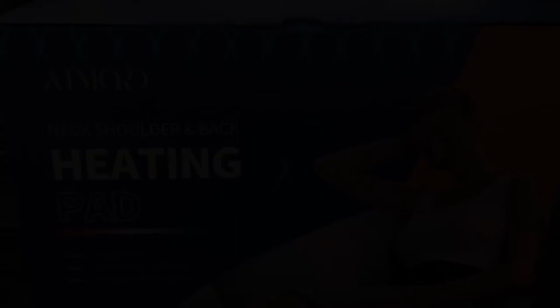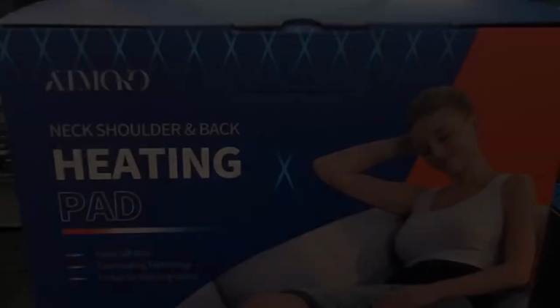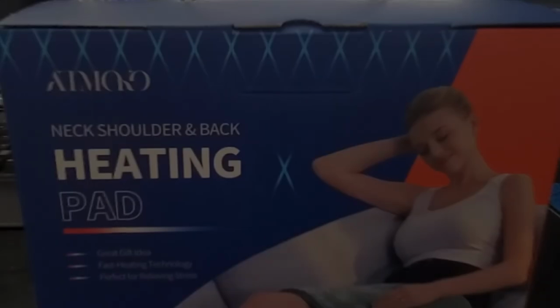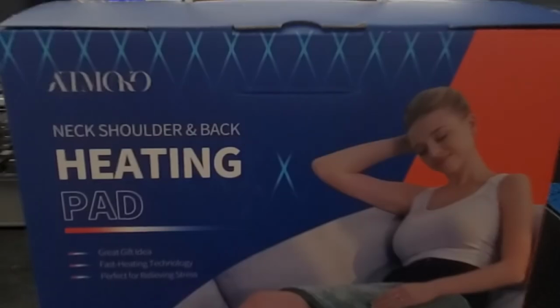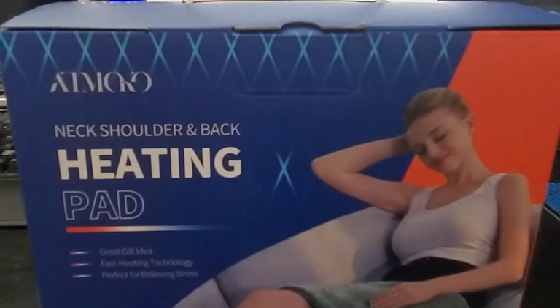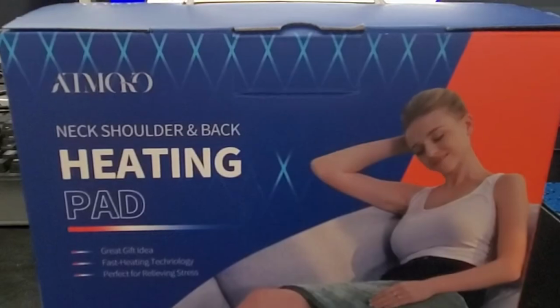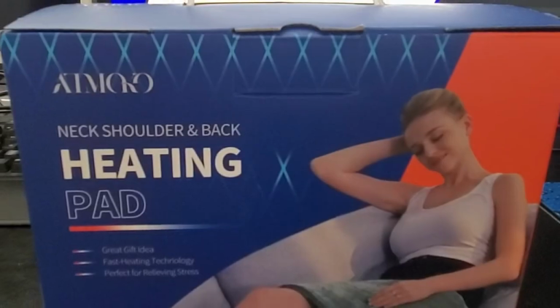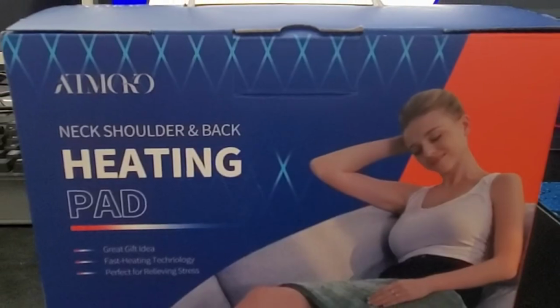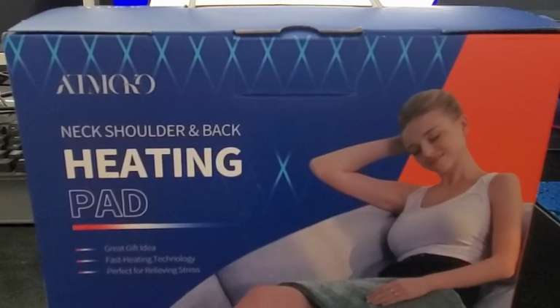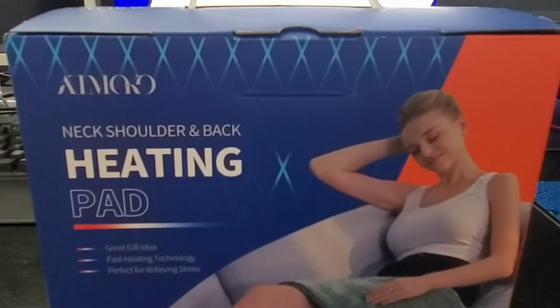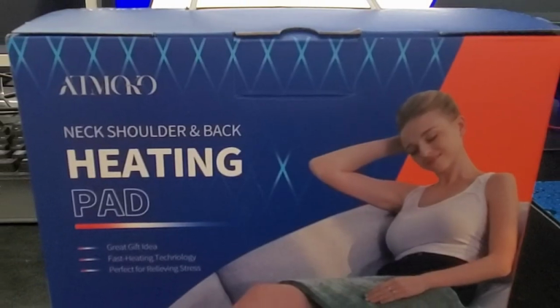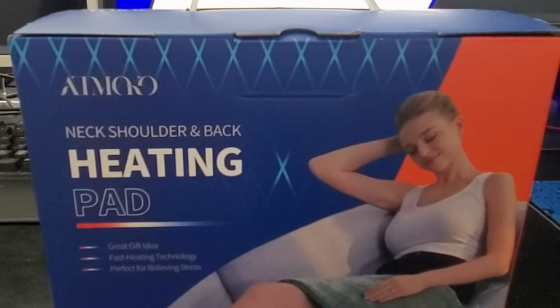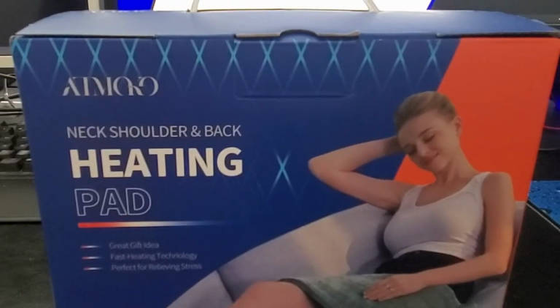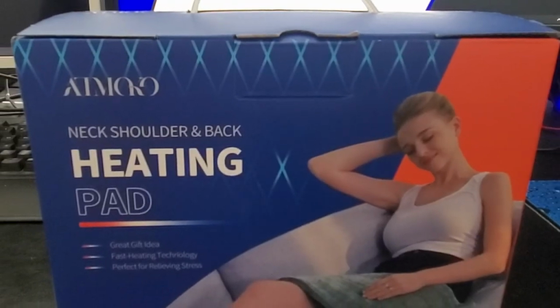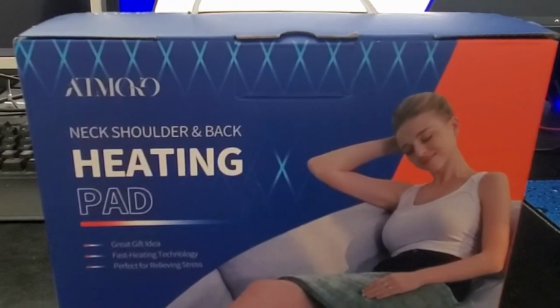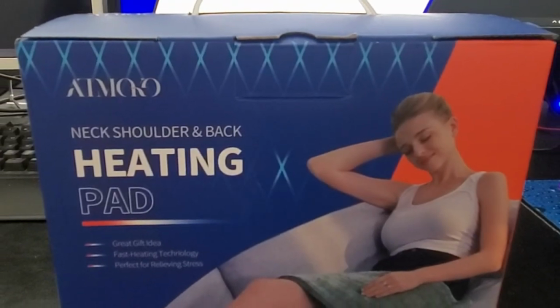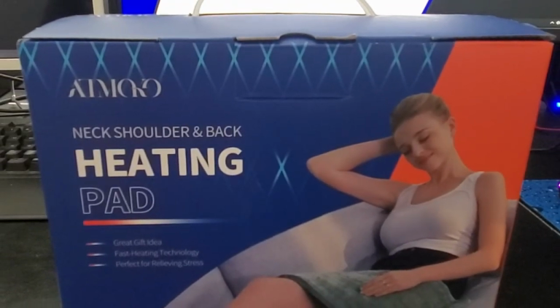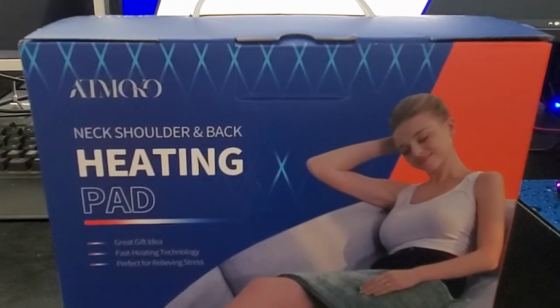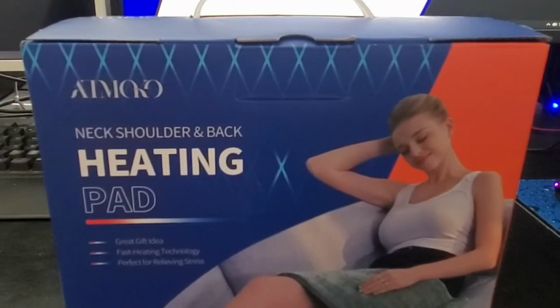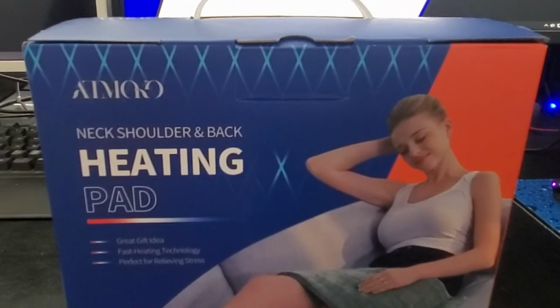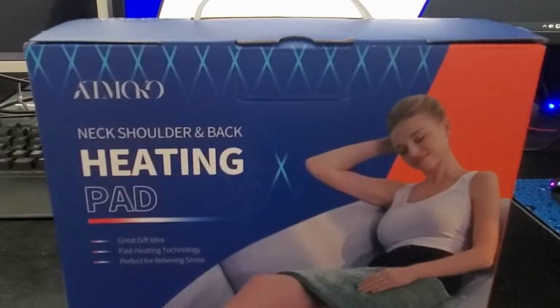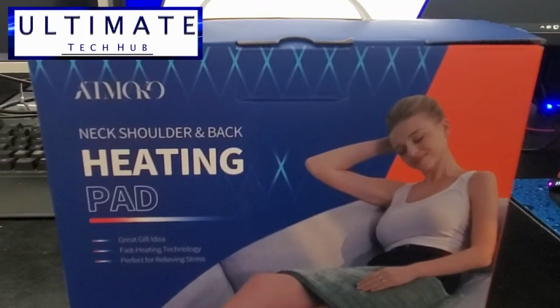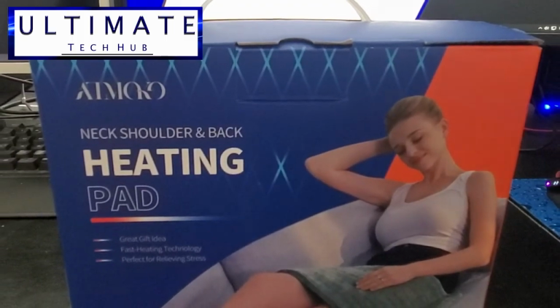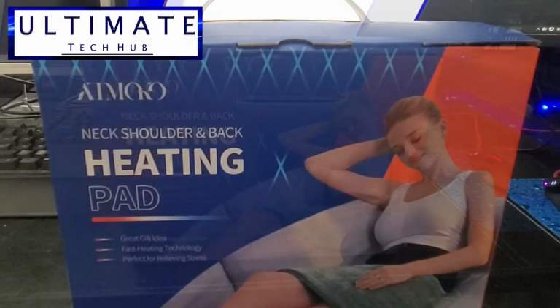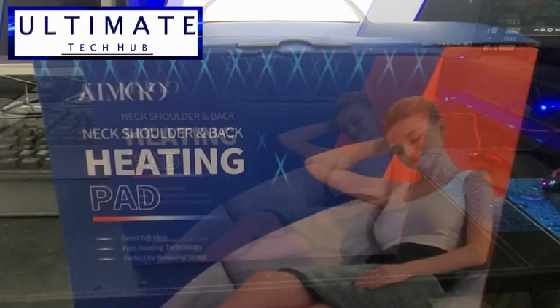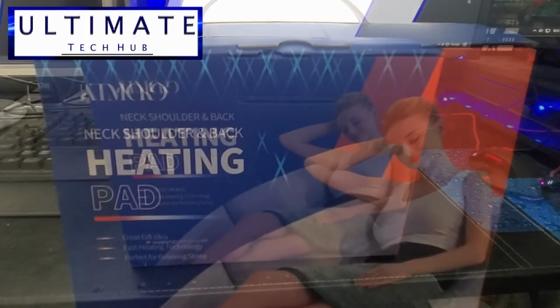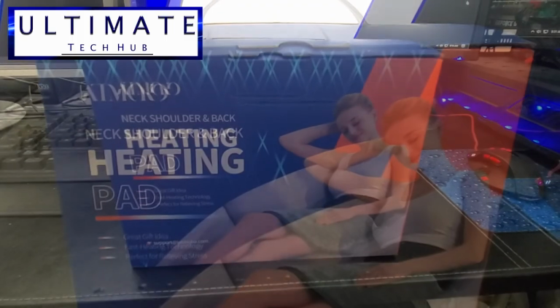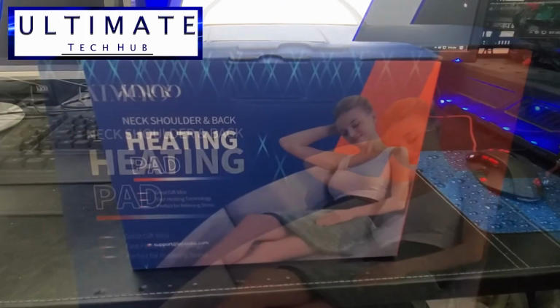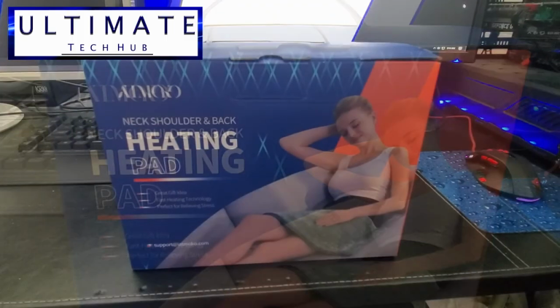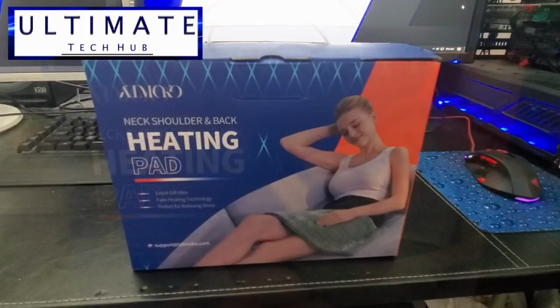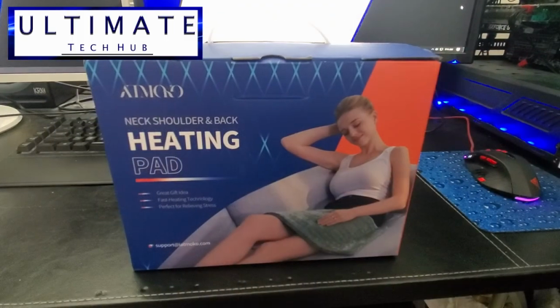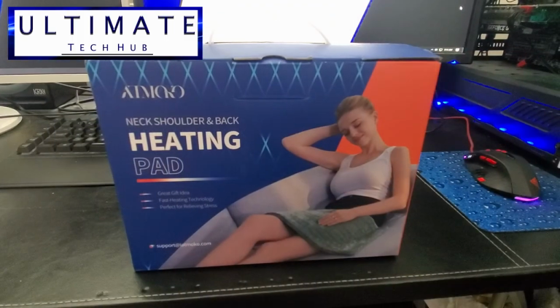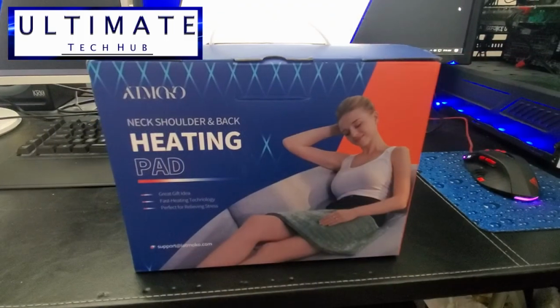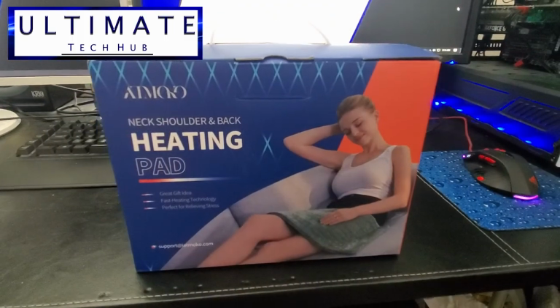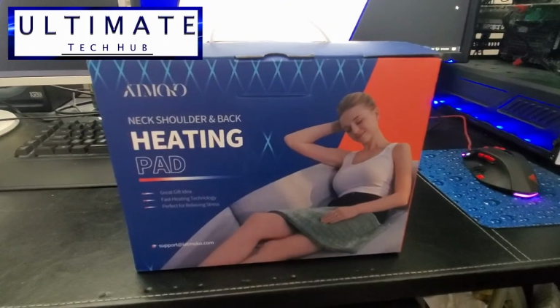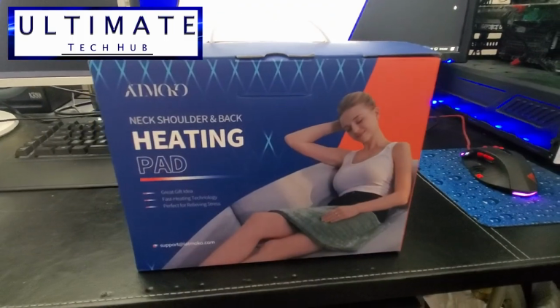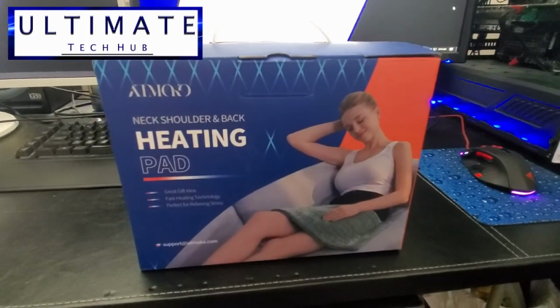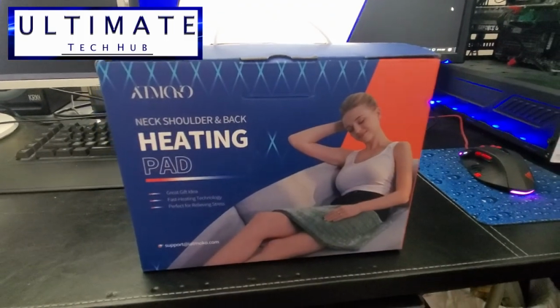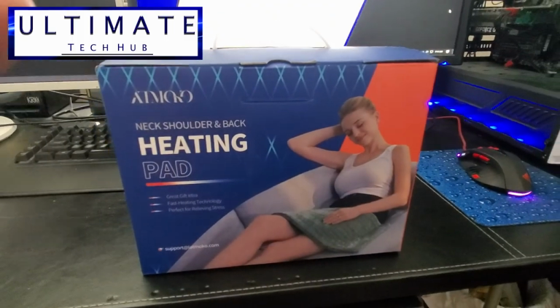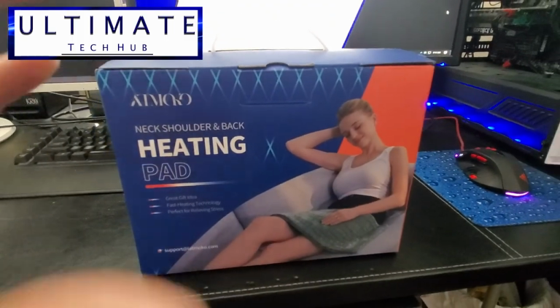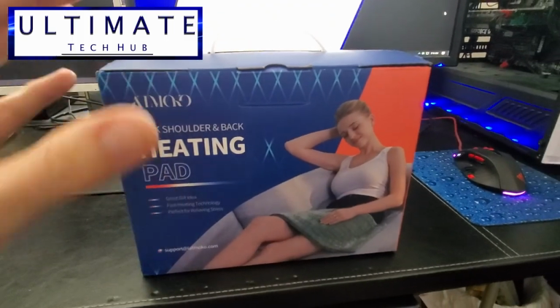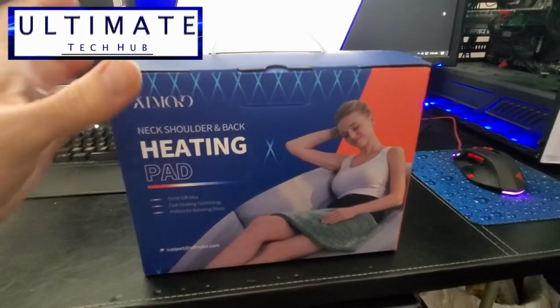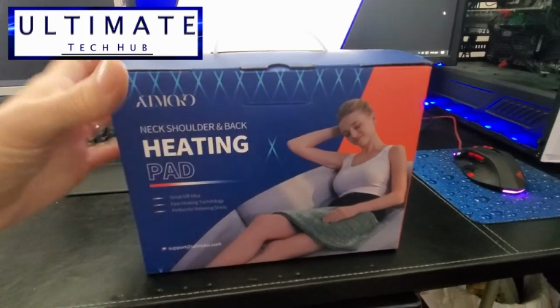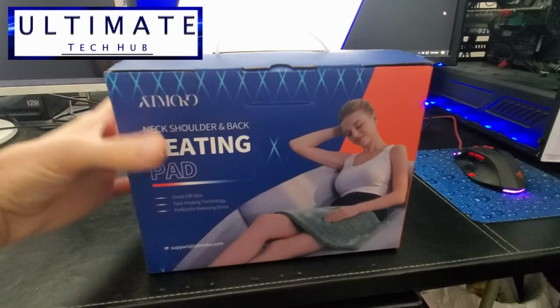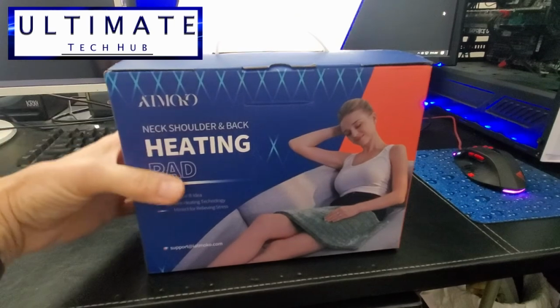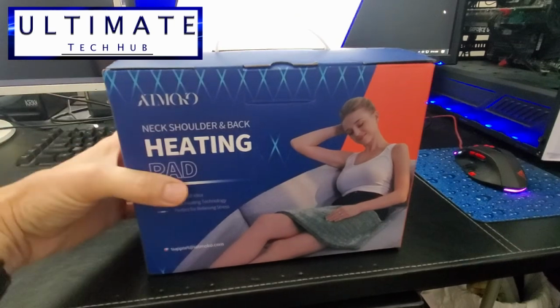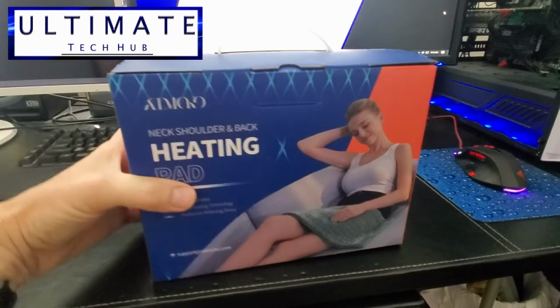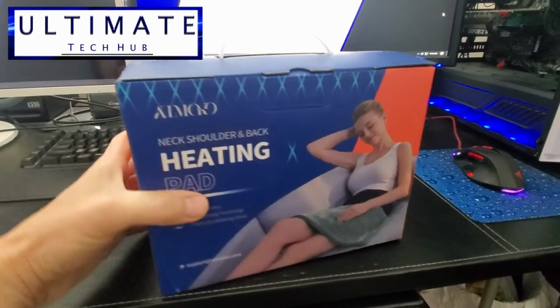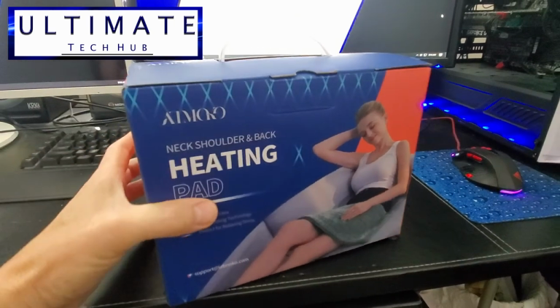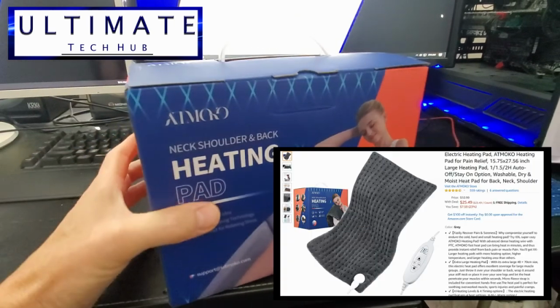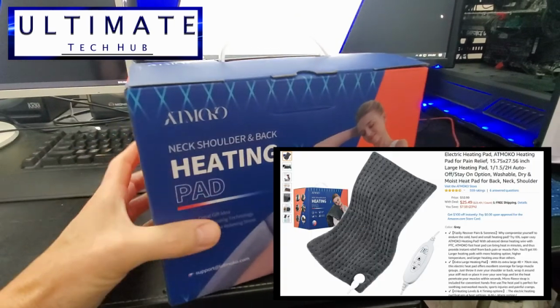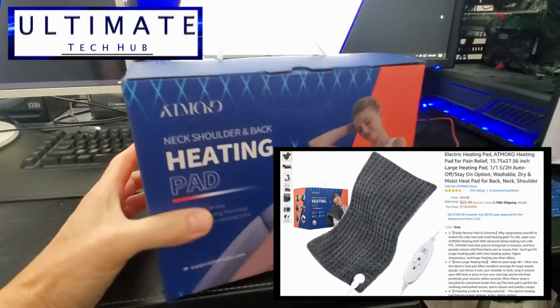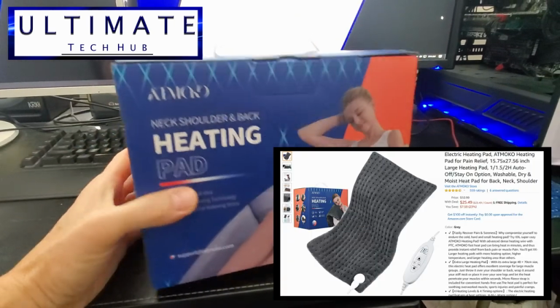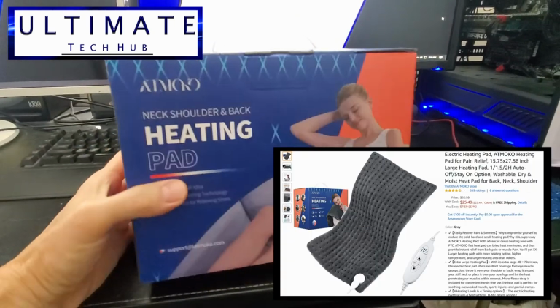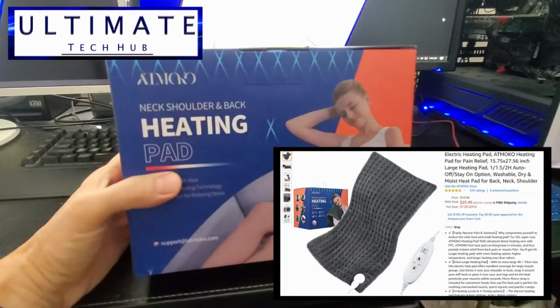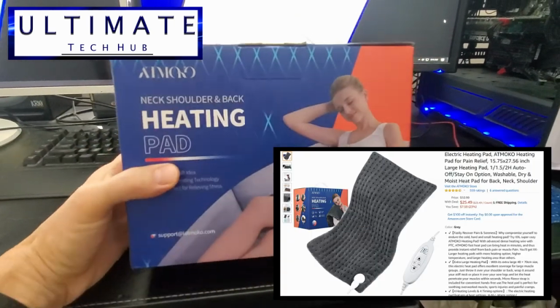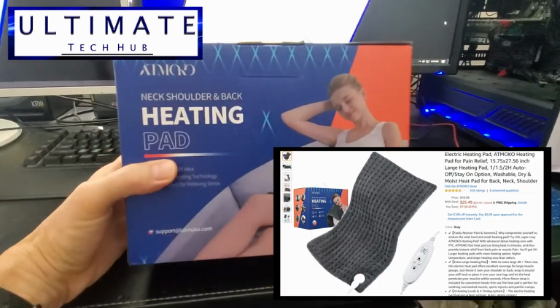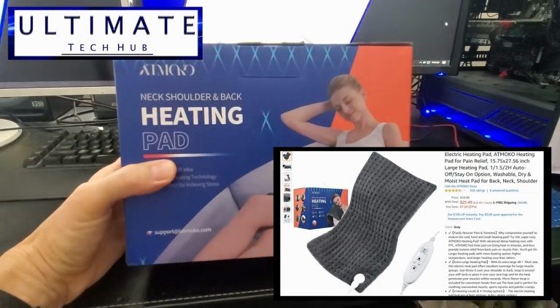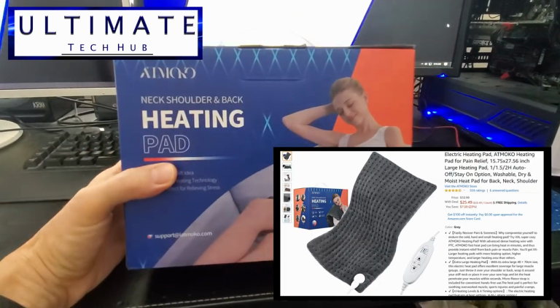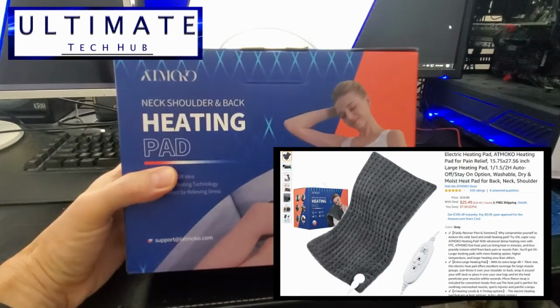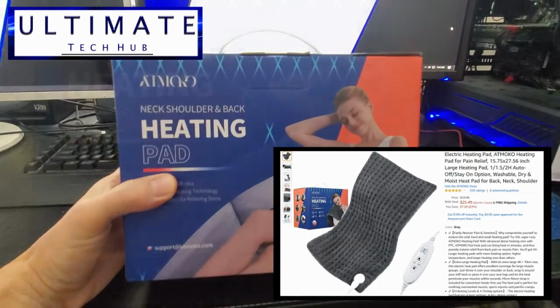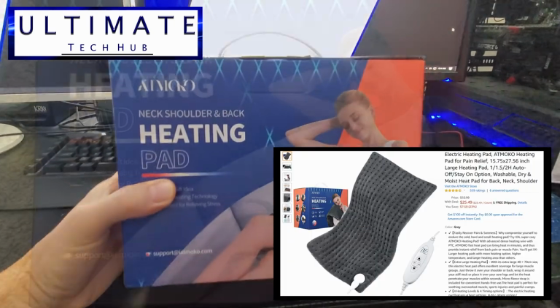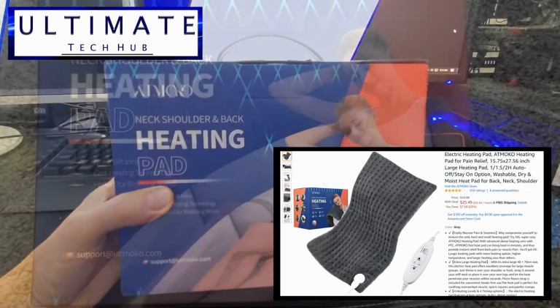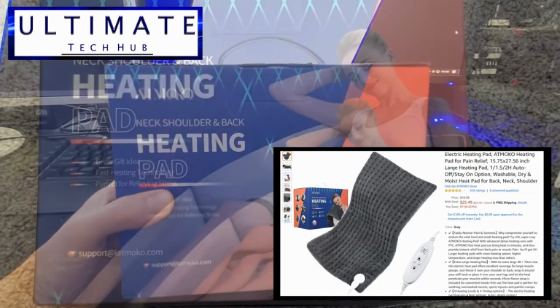Hi everybody and welcome back to the Ultimate Tech Hub. Today we're gonna unbox and review an electrical heating pad from Atmoco.